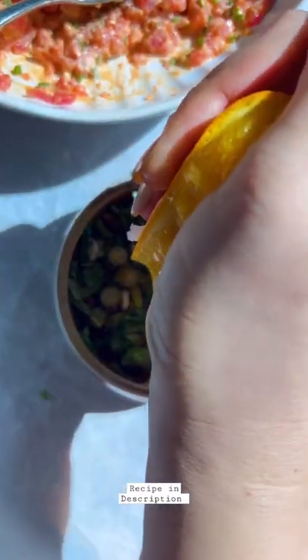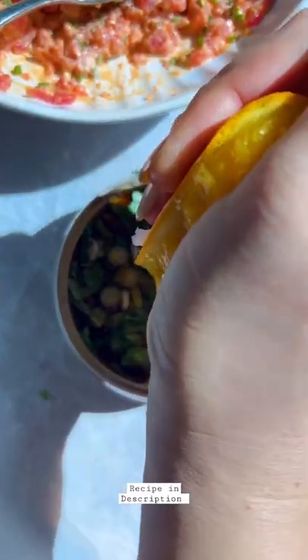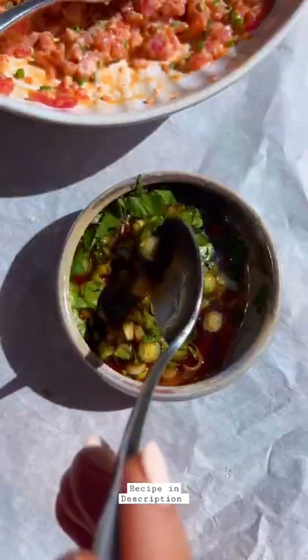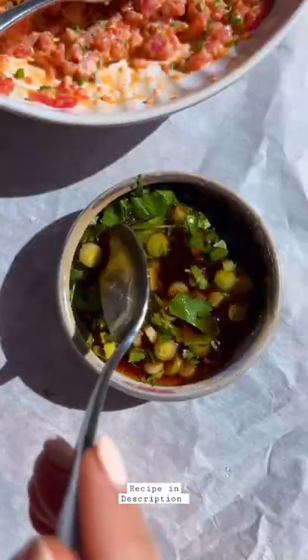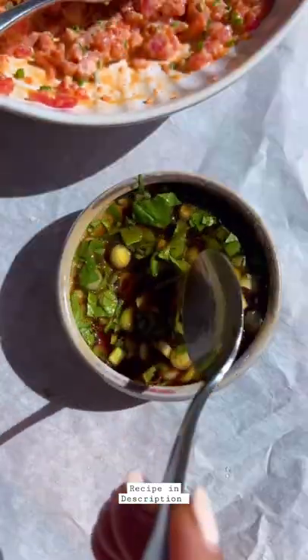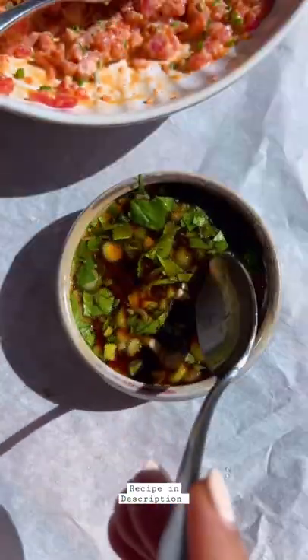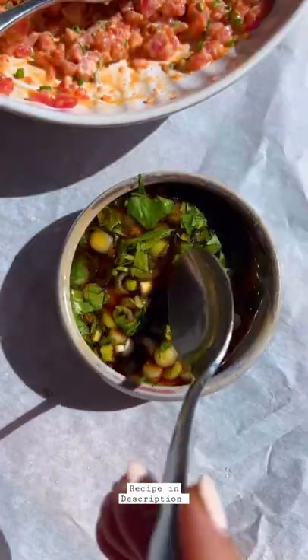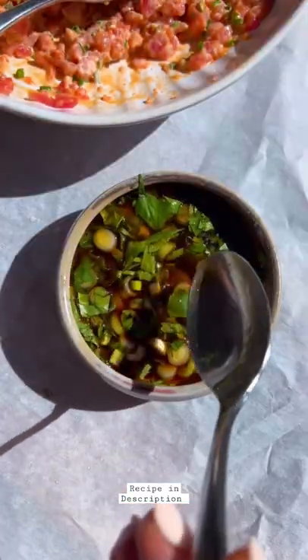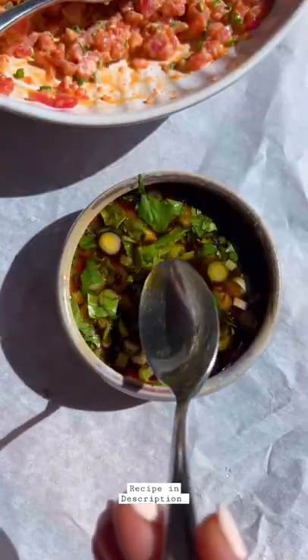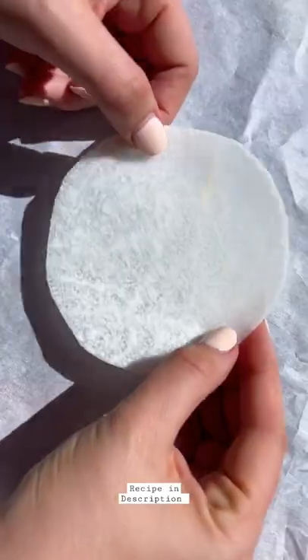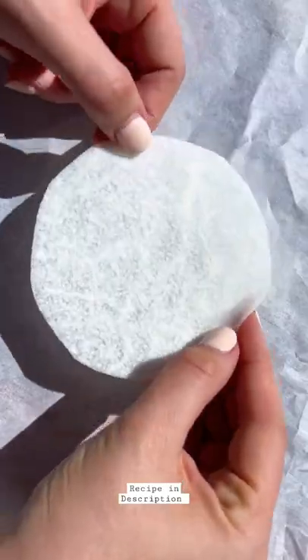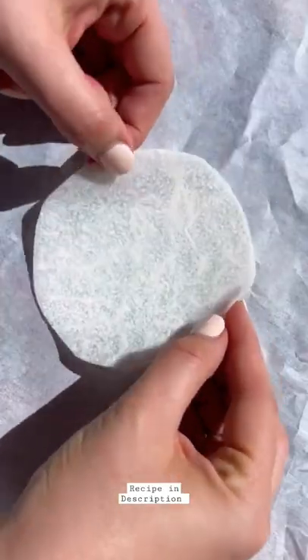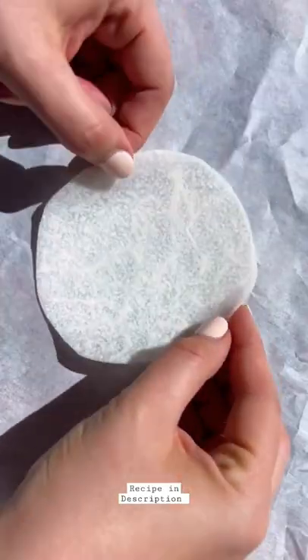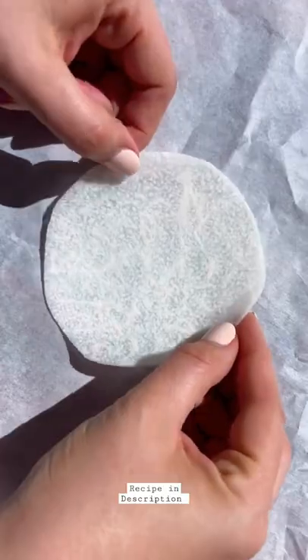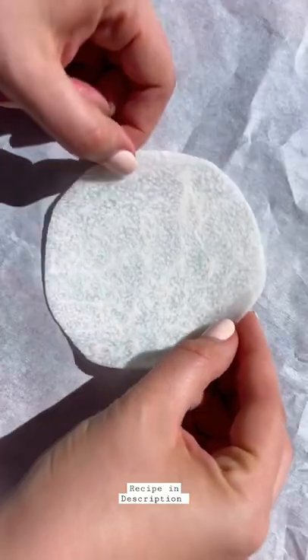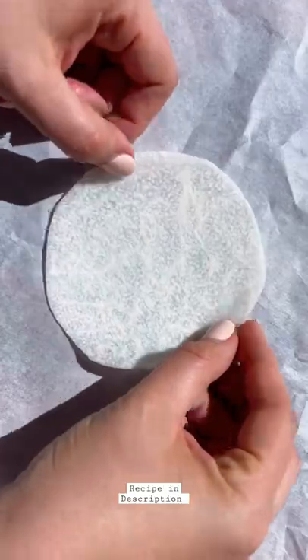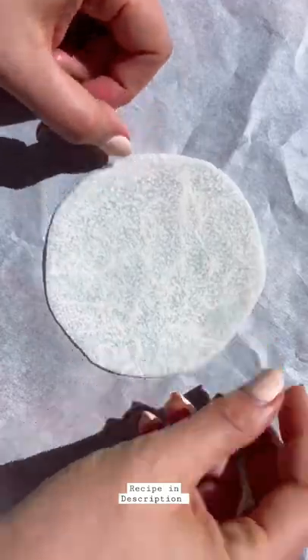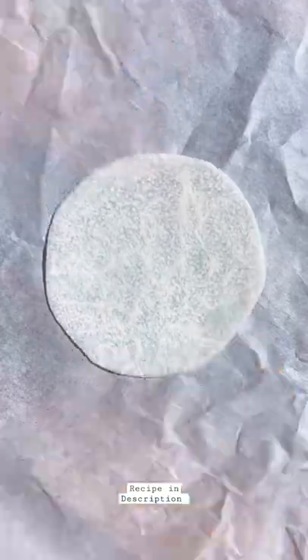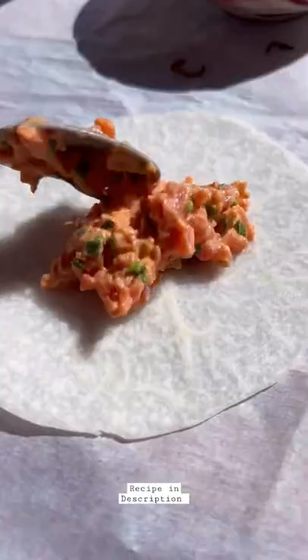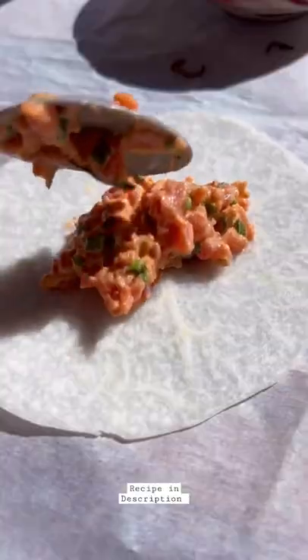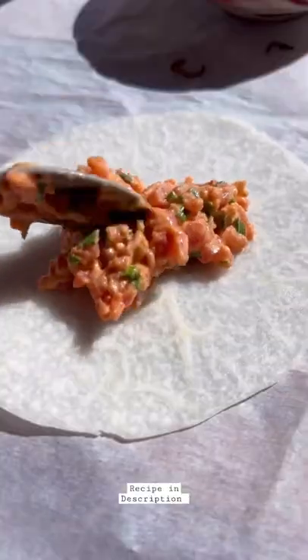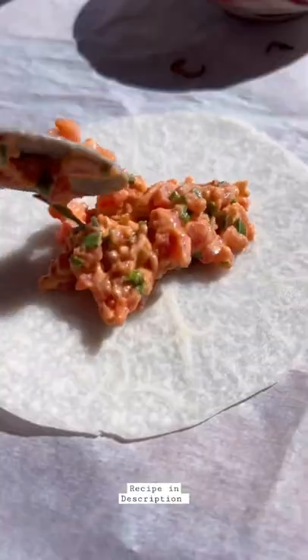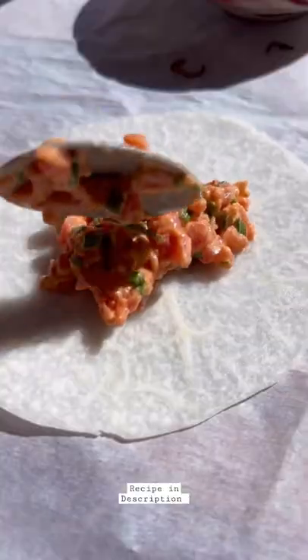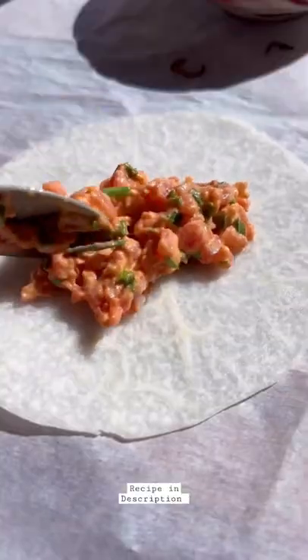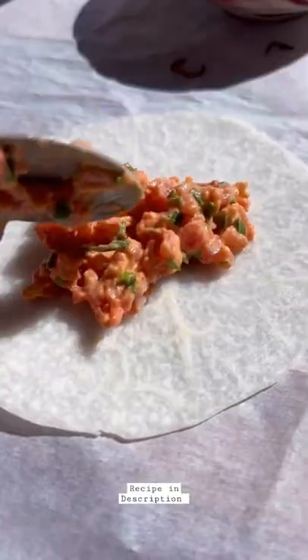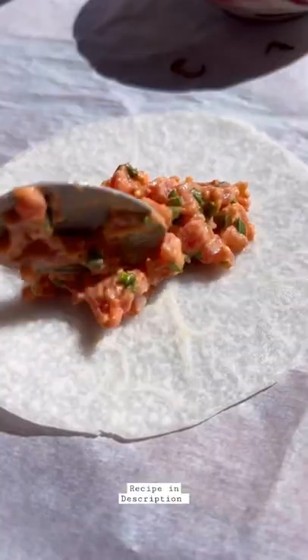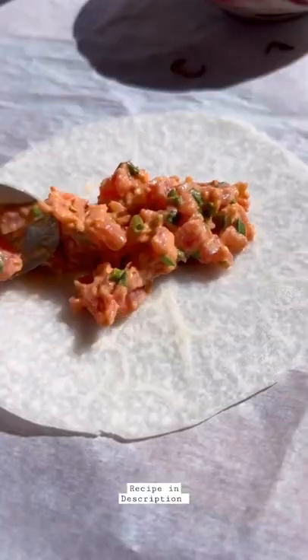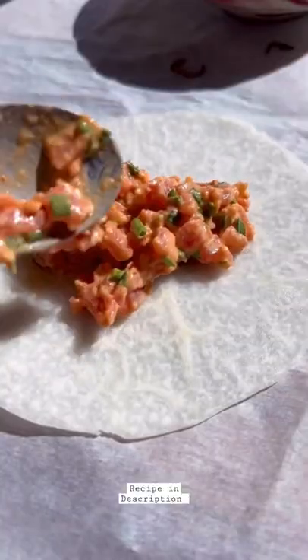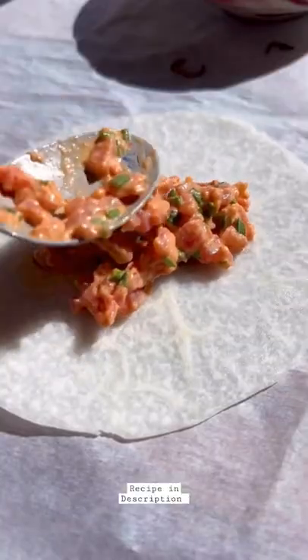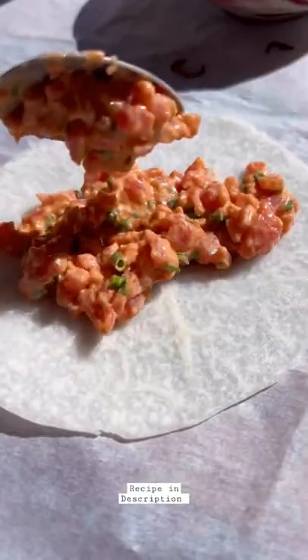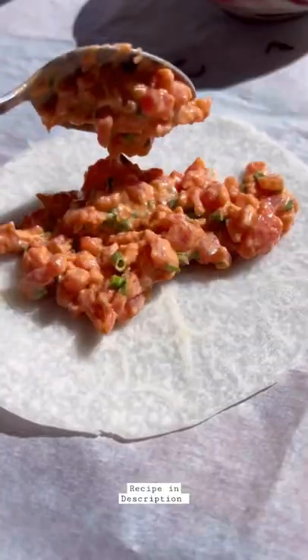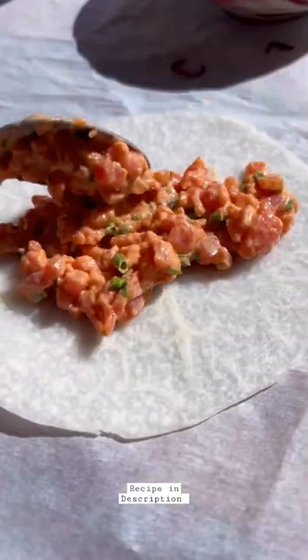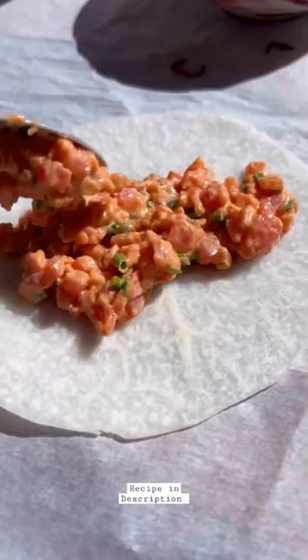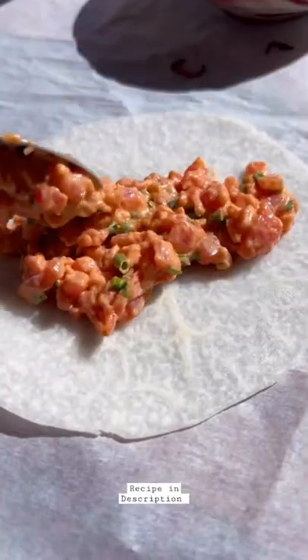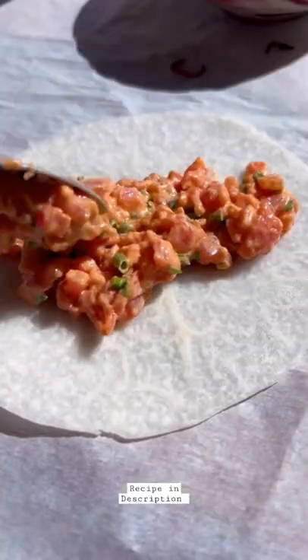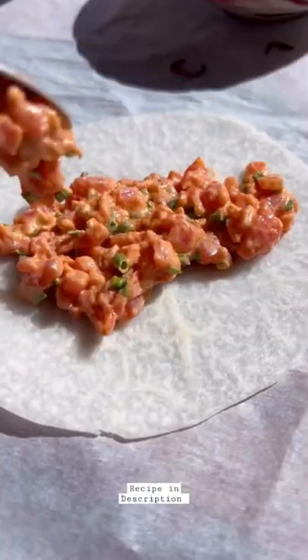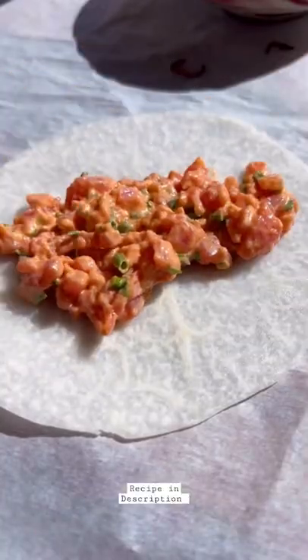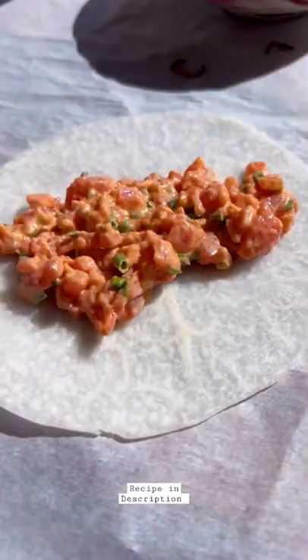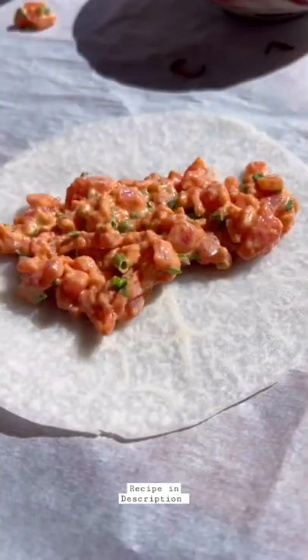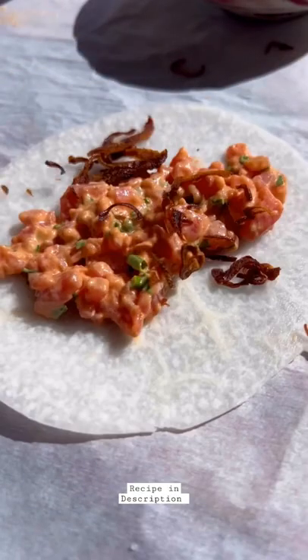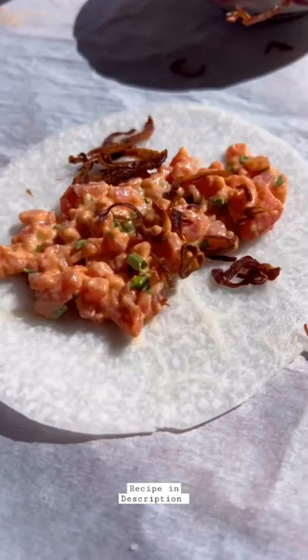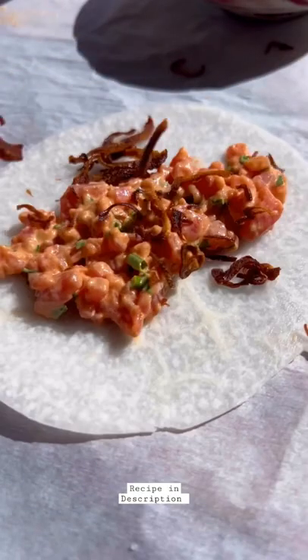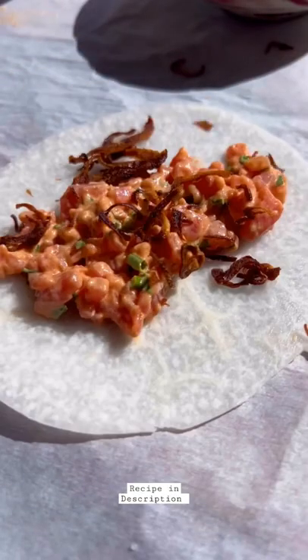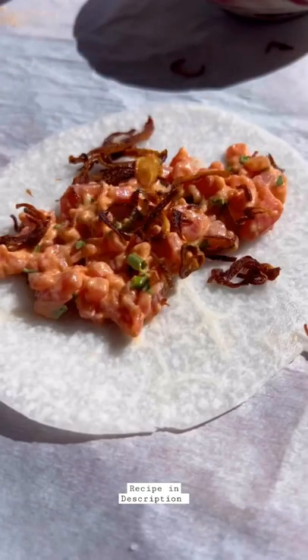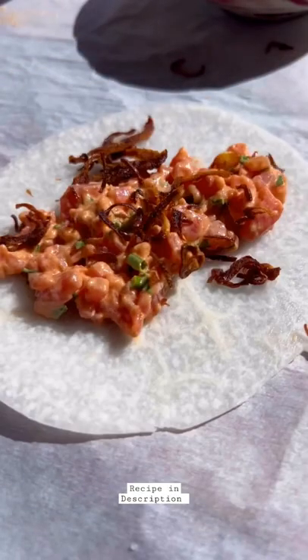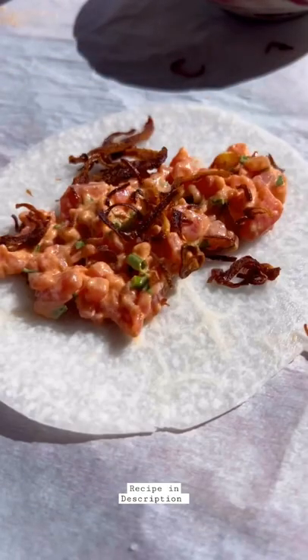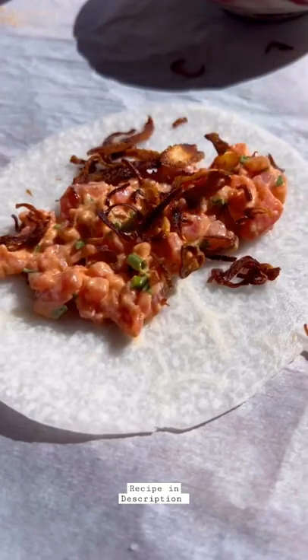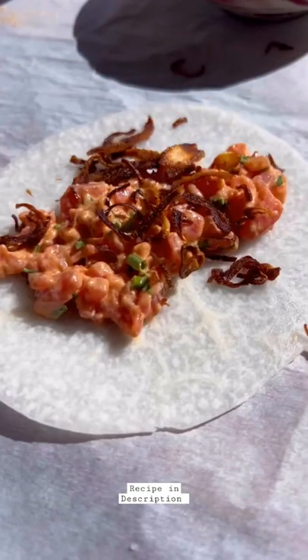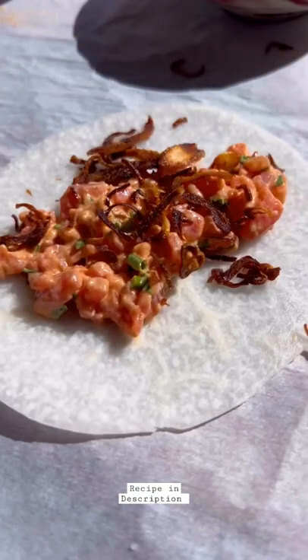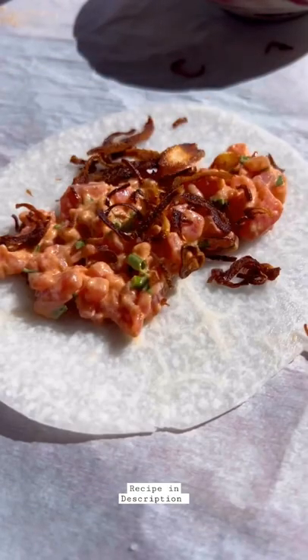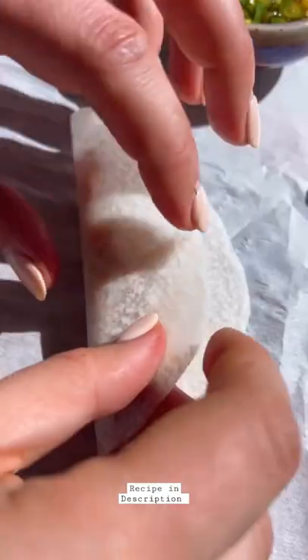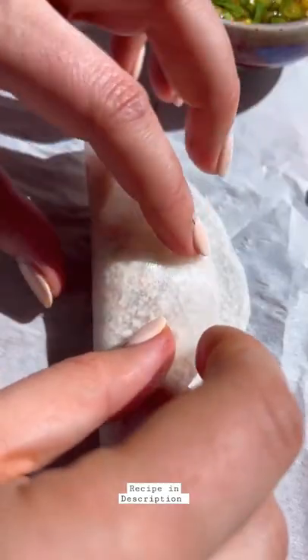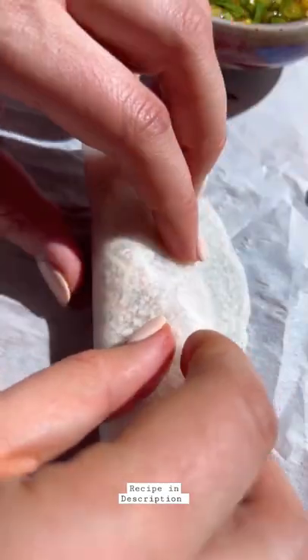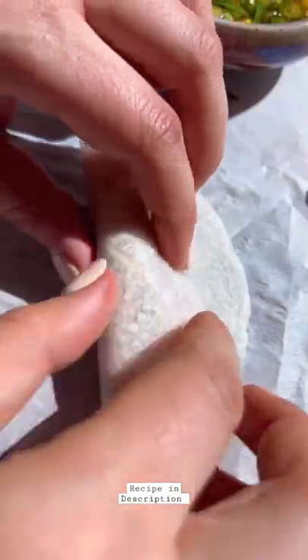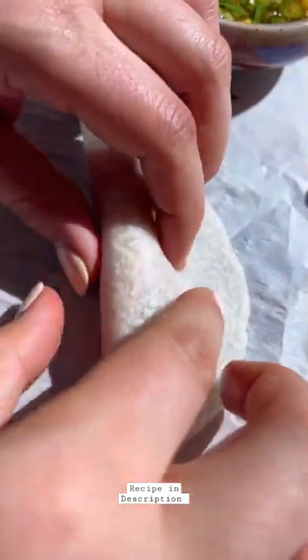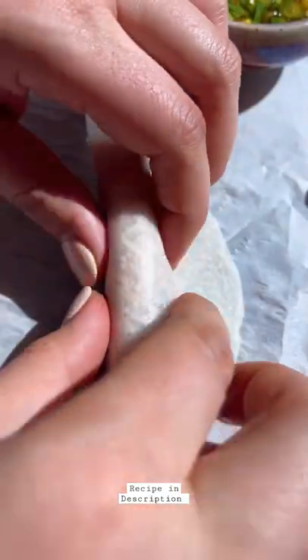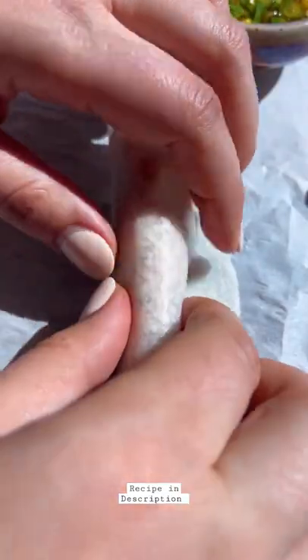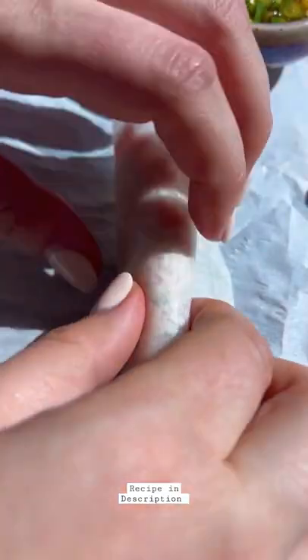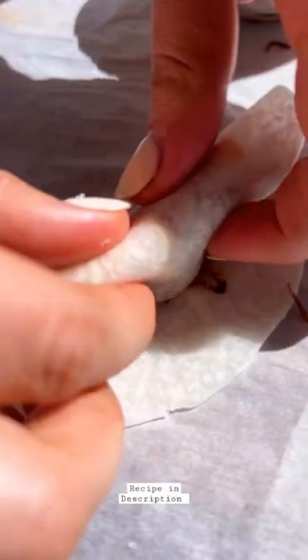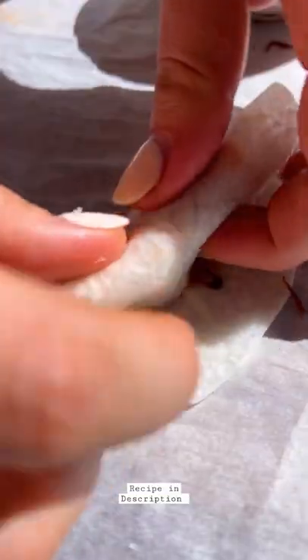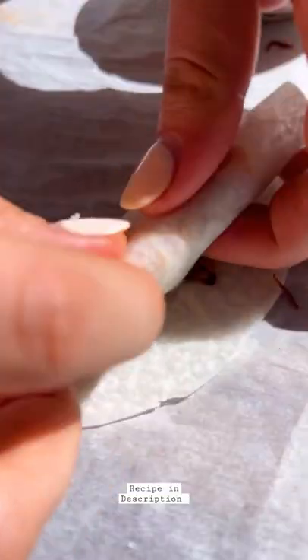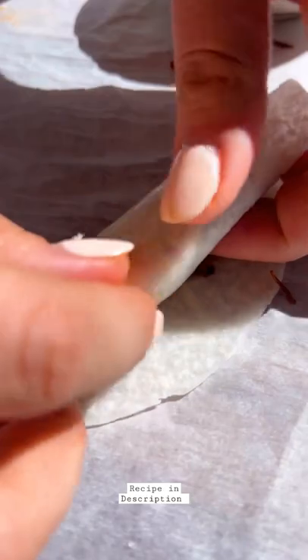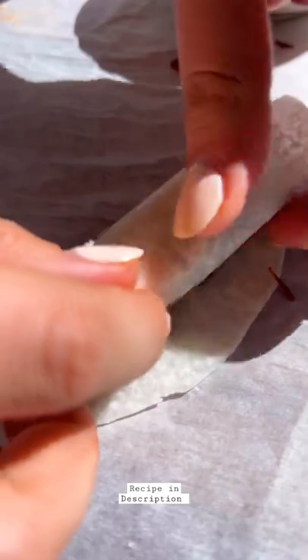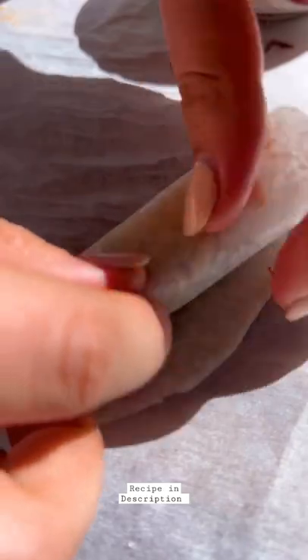Then we're going to assemble the wraps by adding the spicy tuna to the jicama, top it with the shallots, then wrap them up — and that is it.